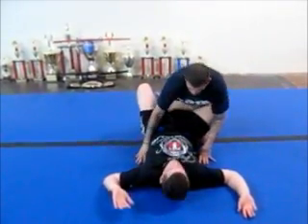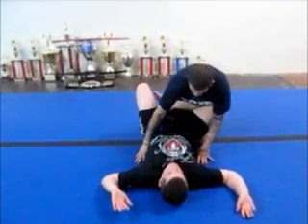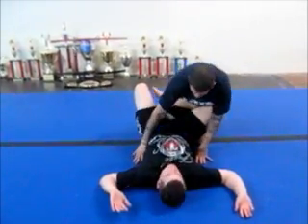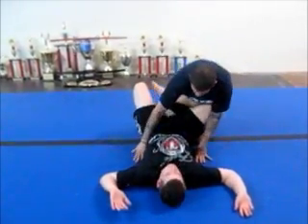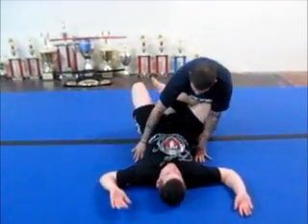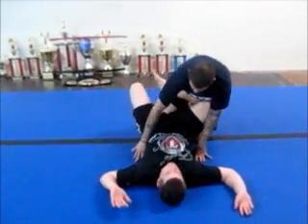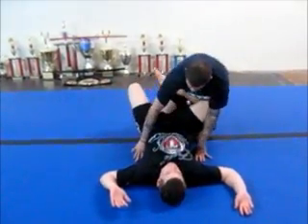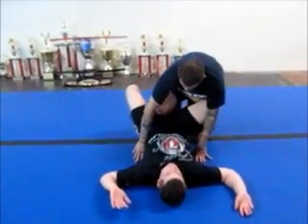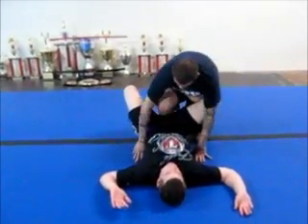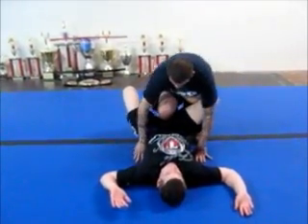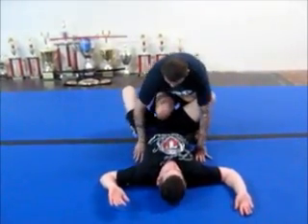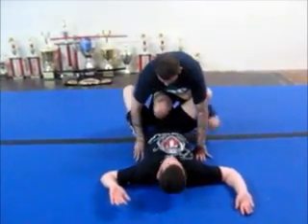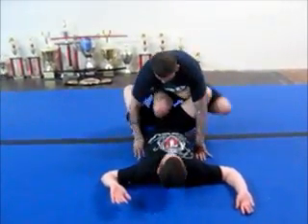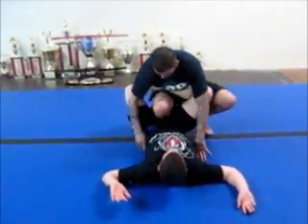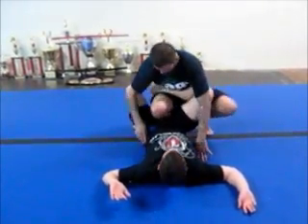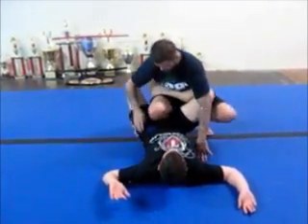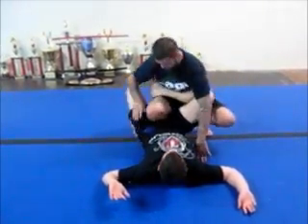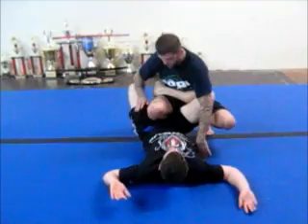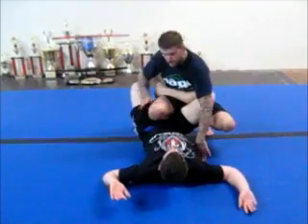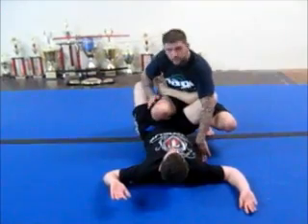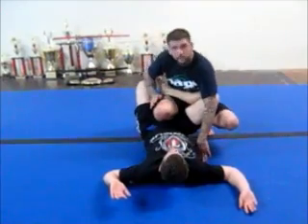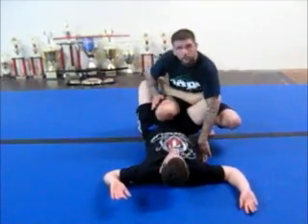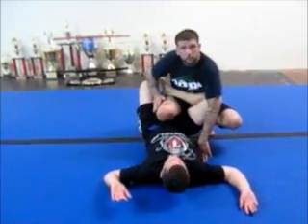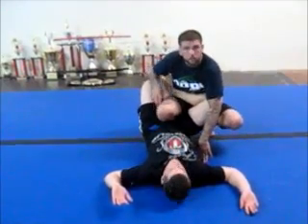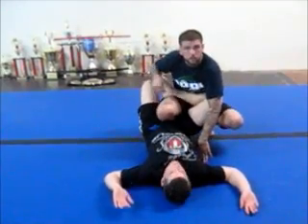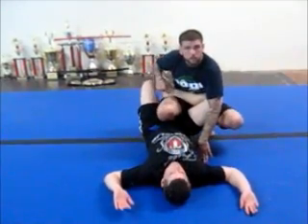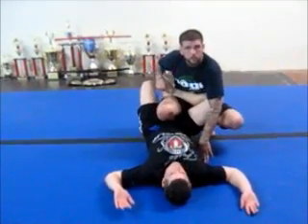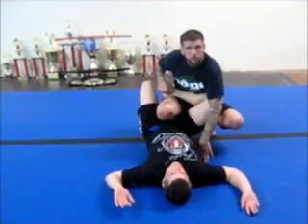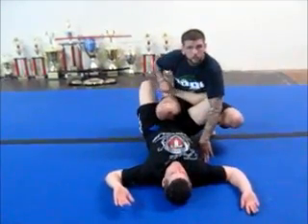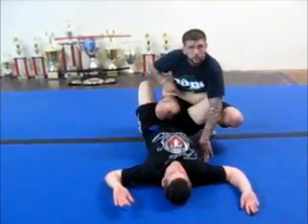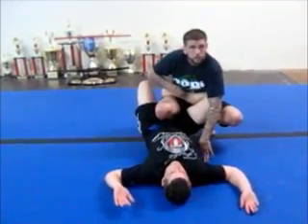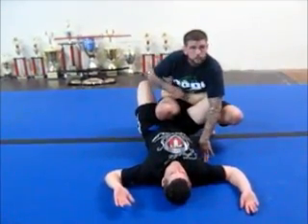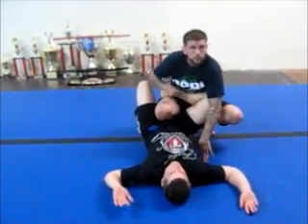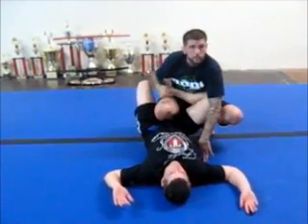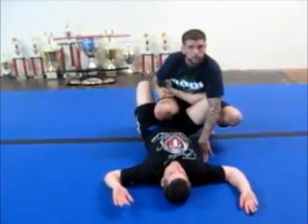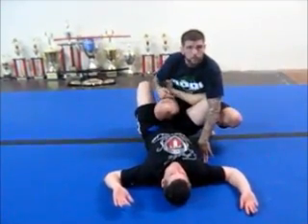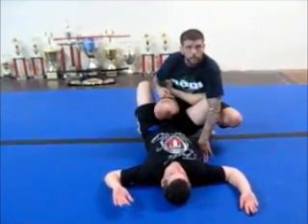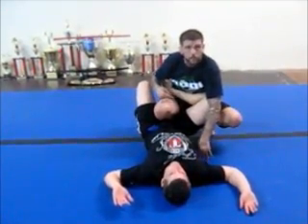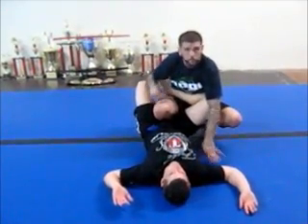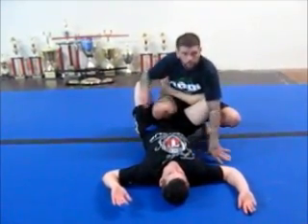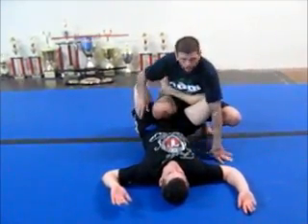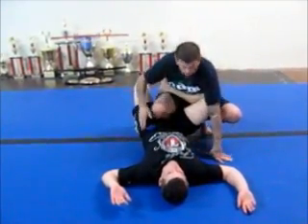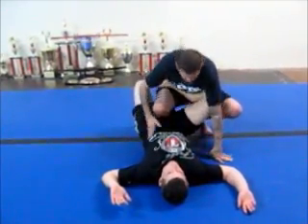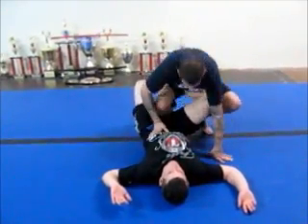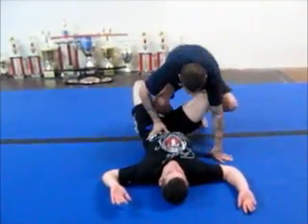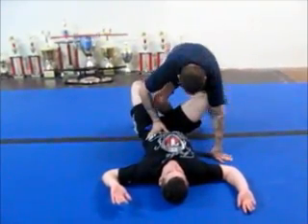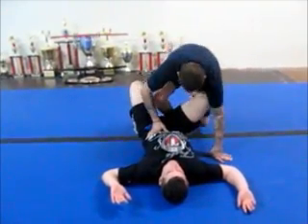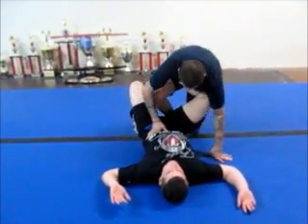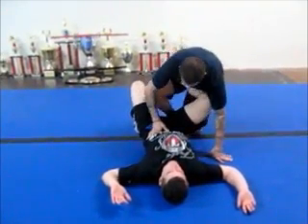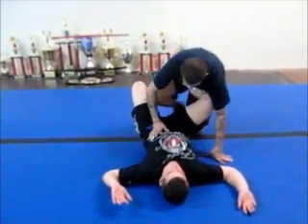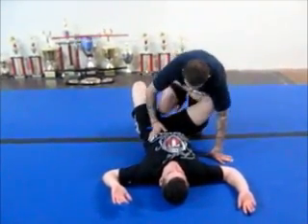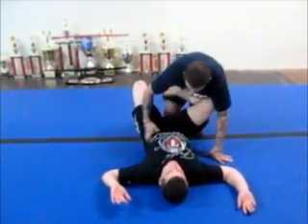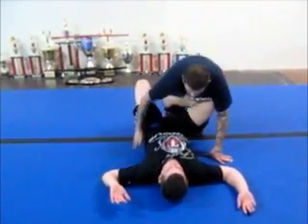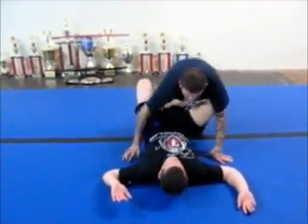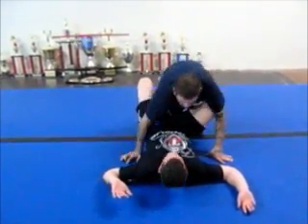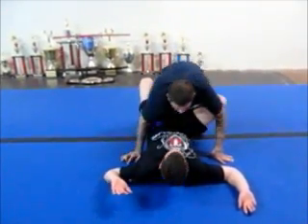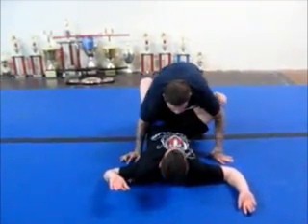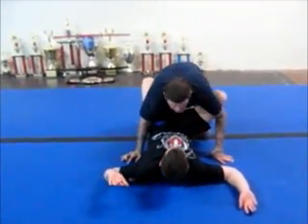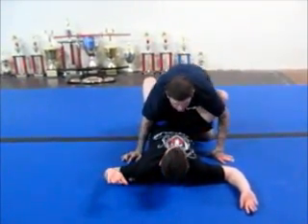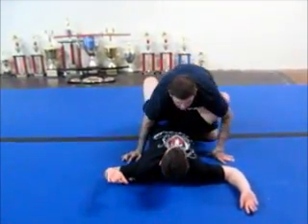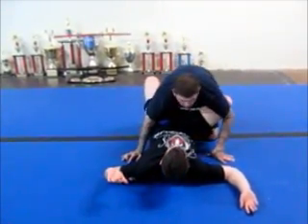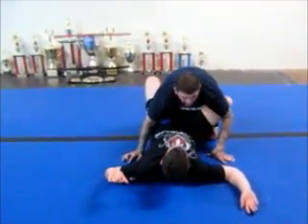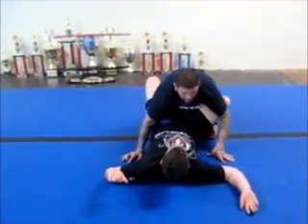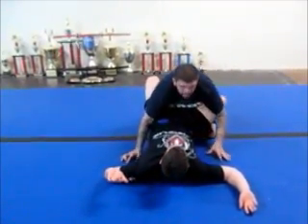Of course, we can attack leg locks and heel hooks, same side ankle locks, of course. But right now we're just going to pass.